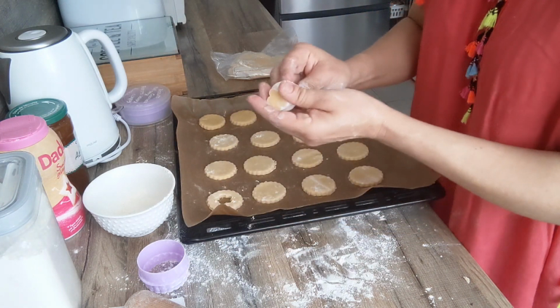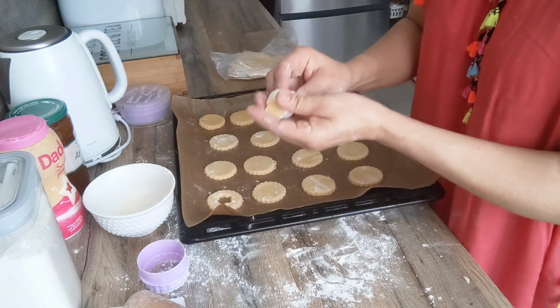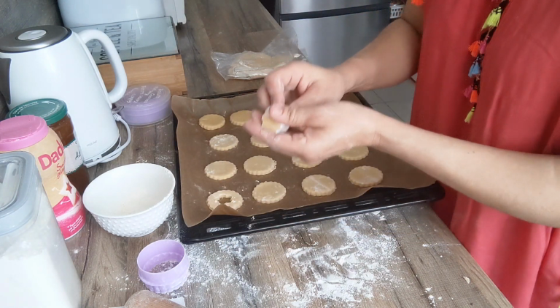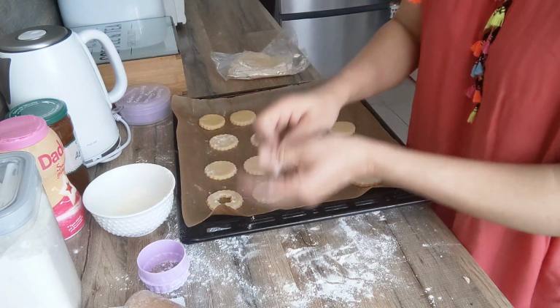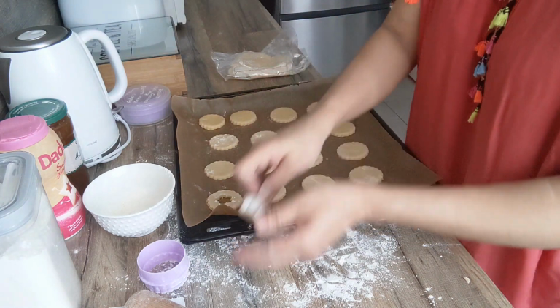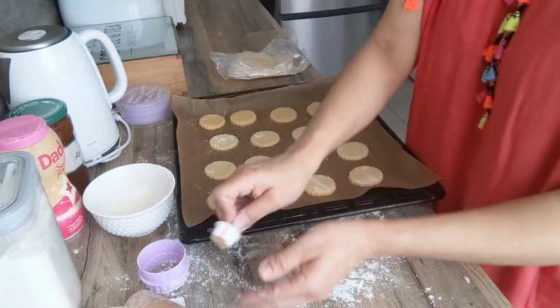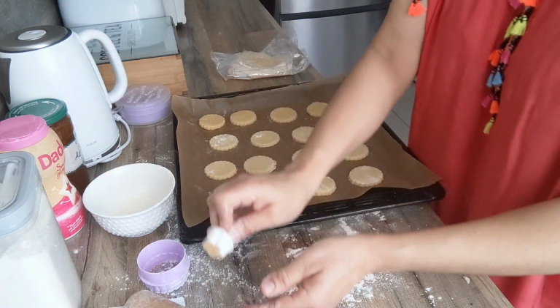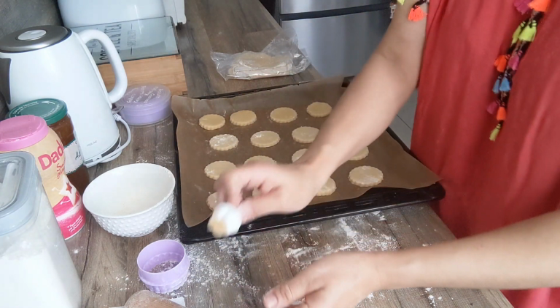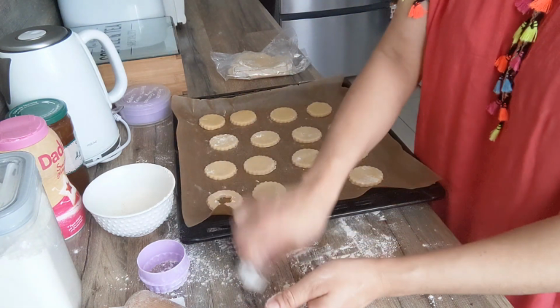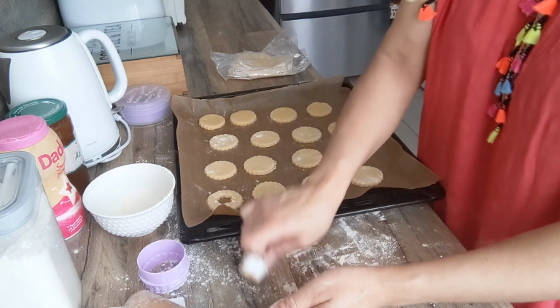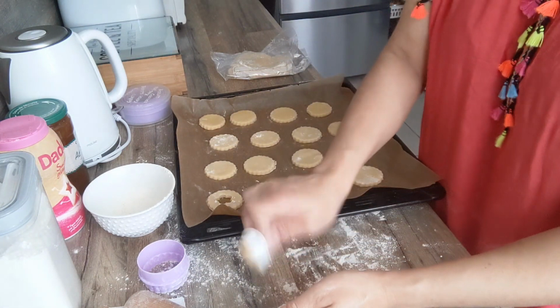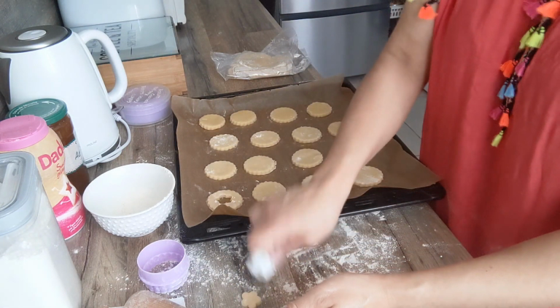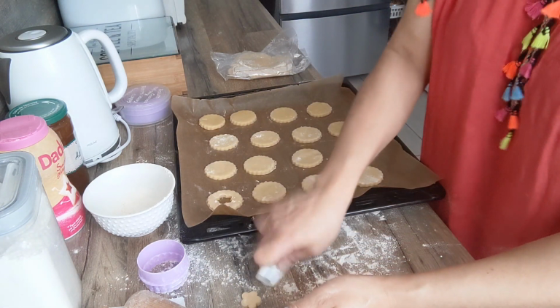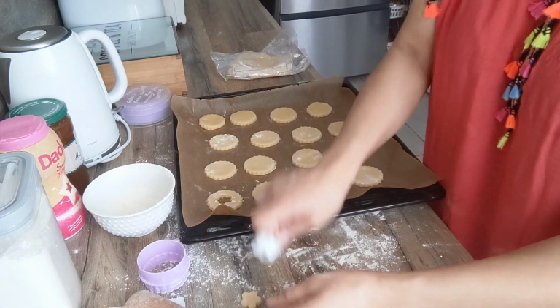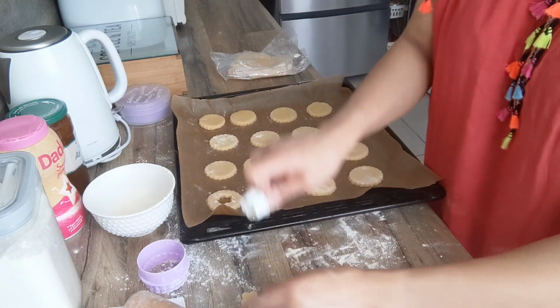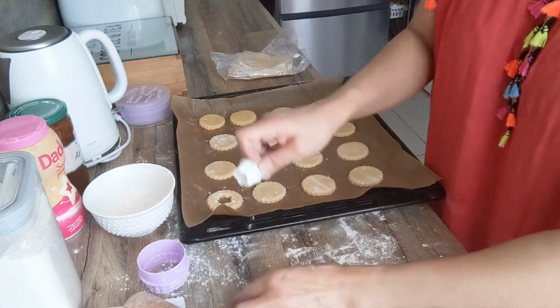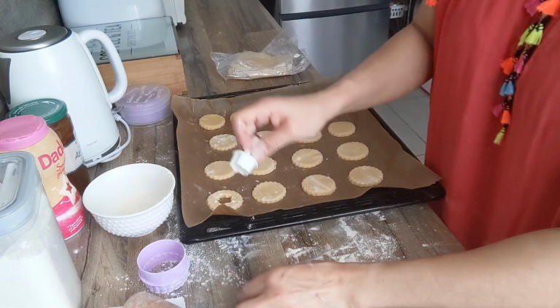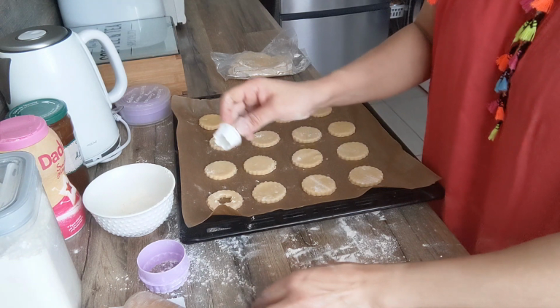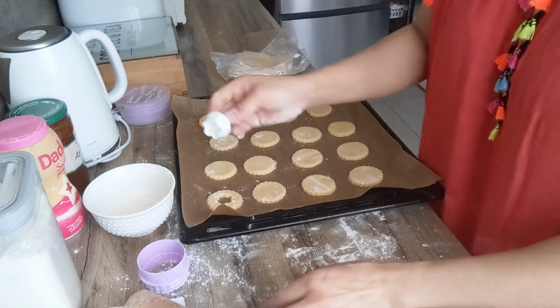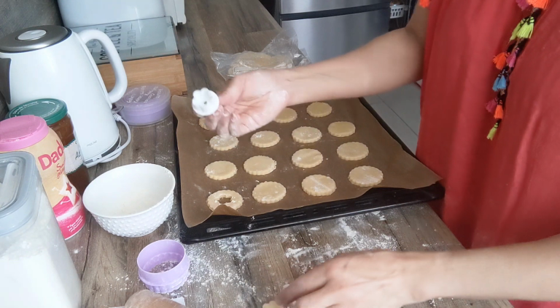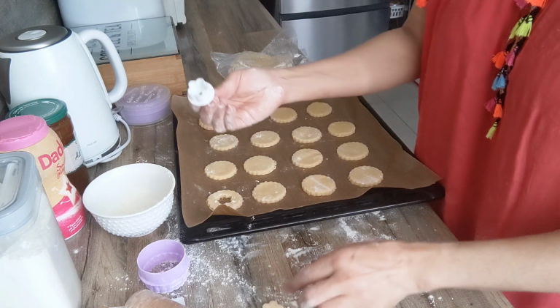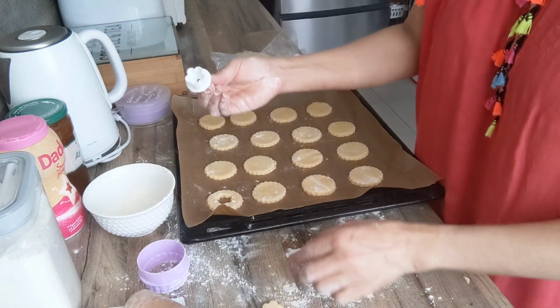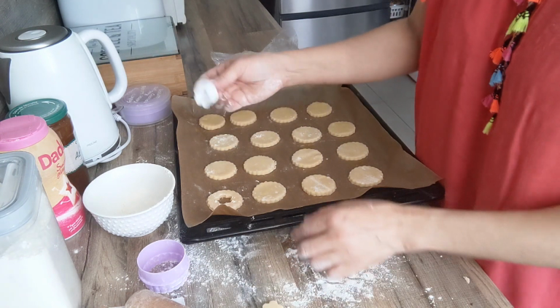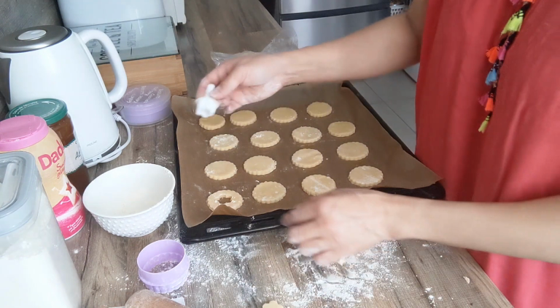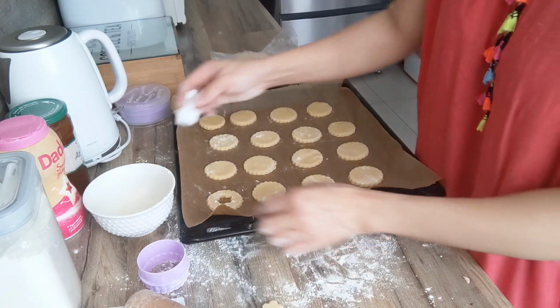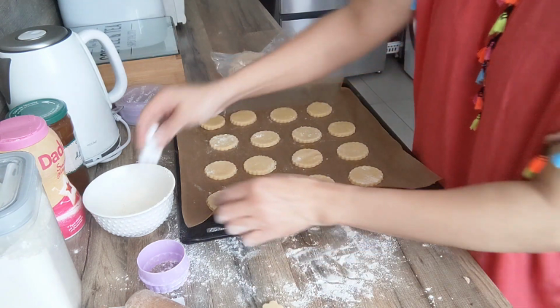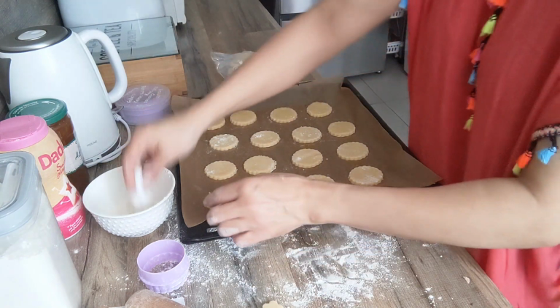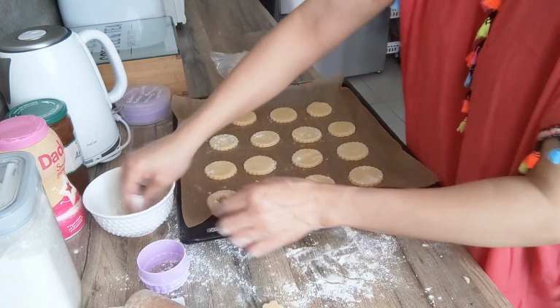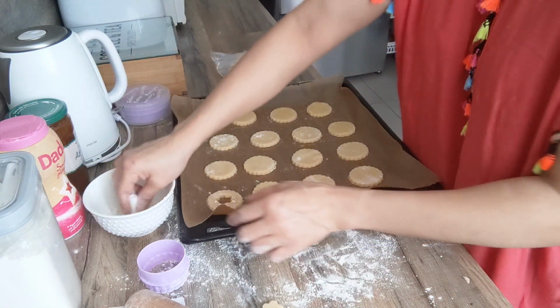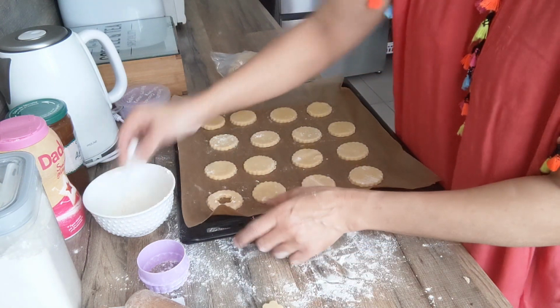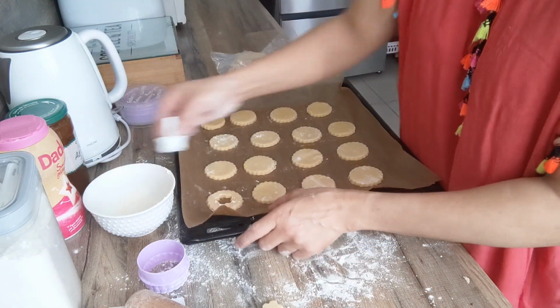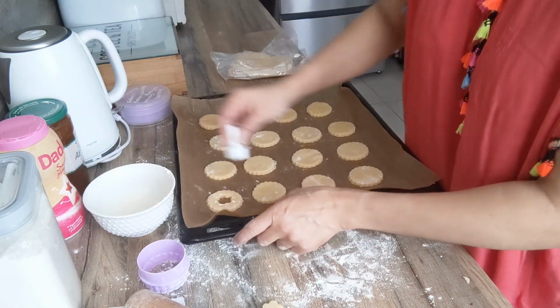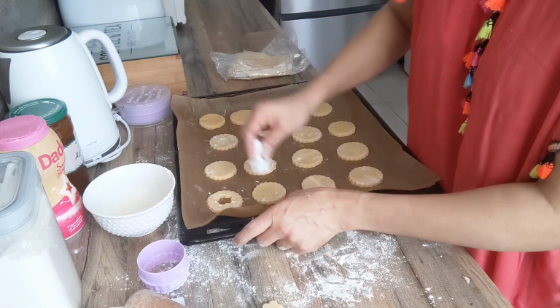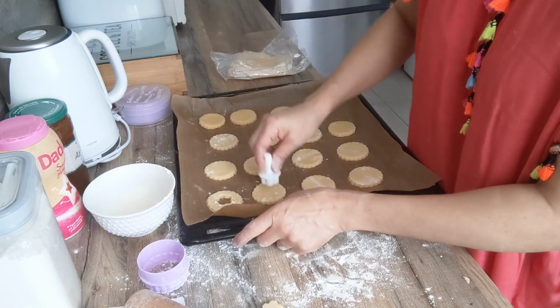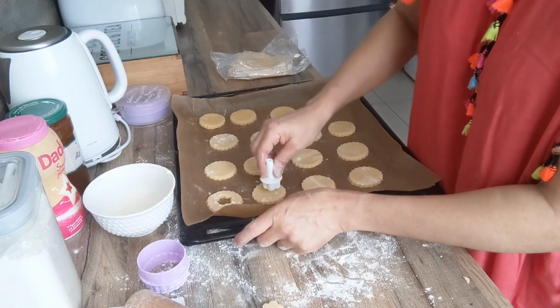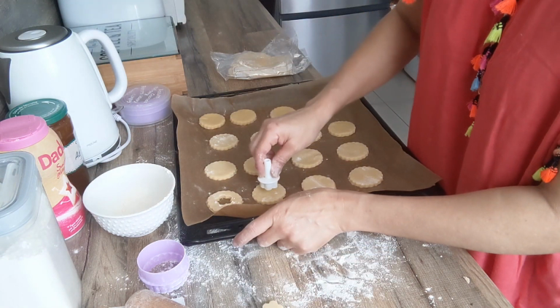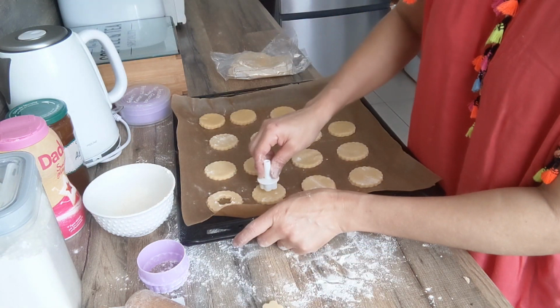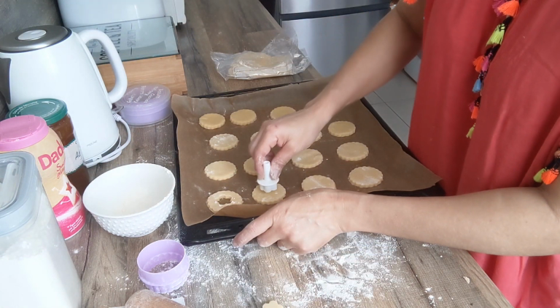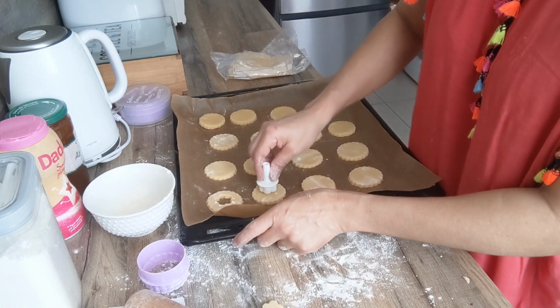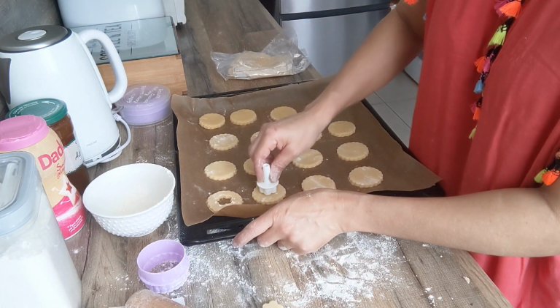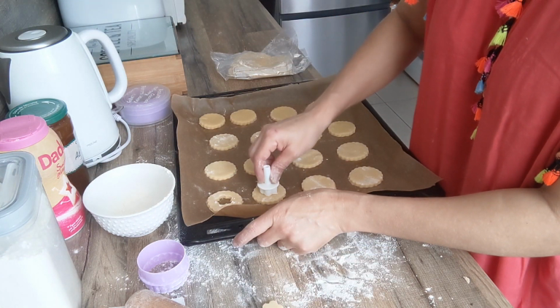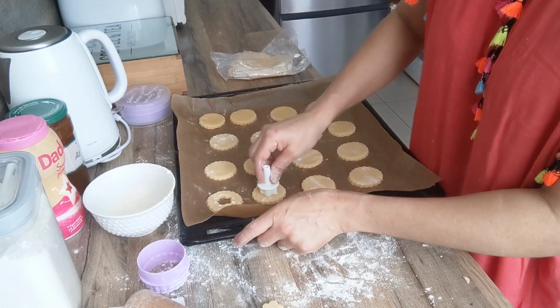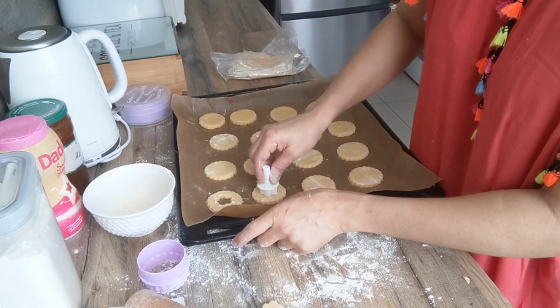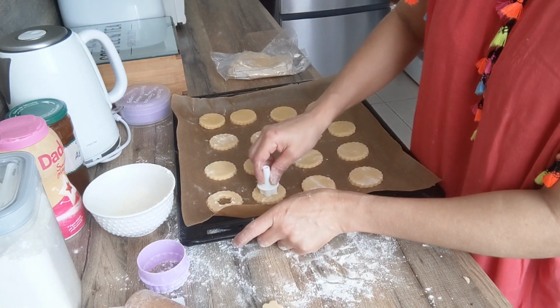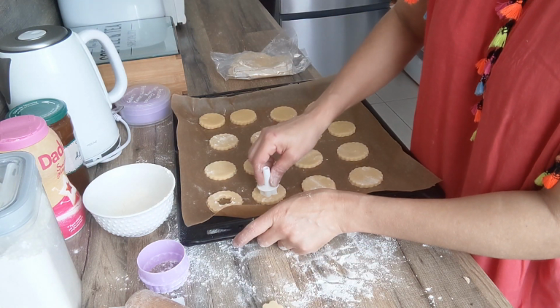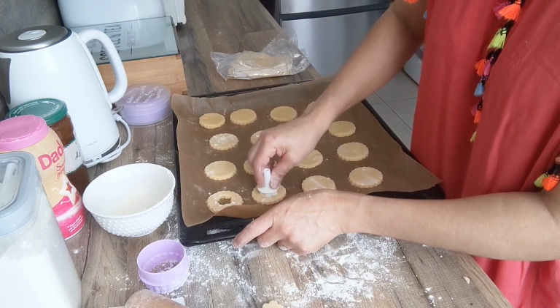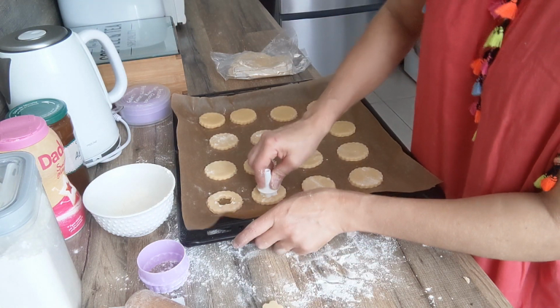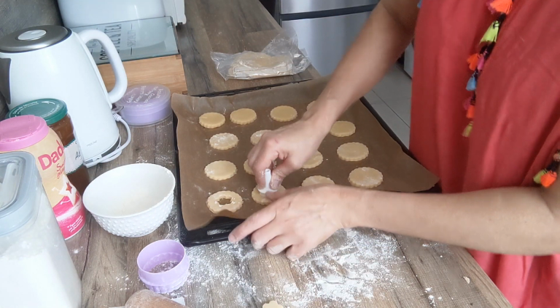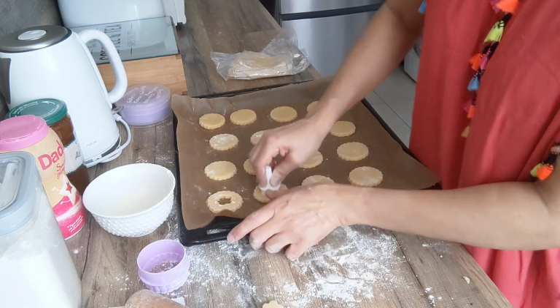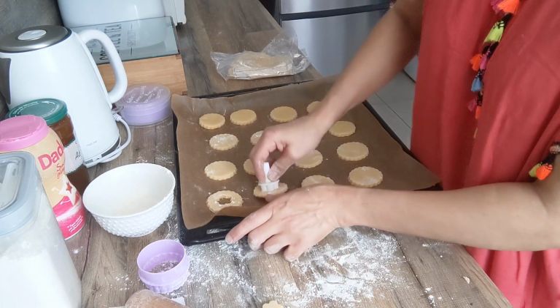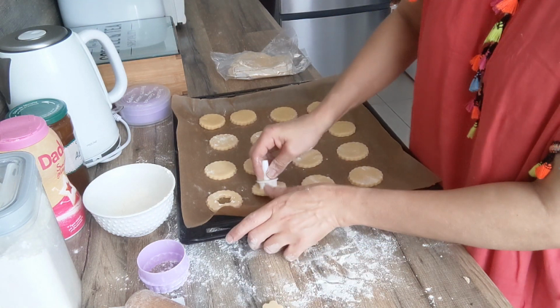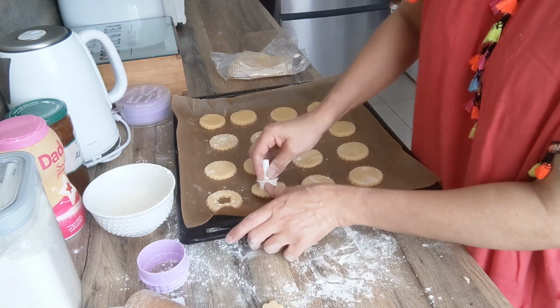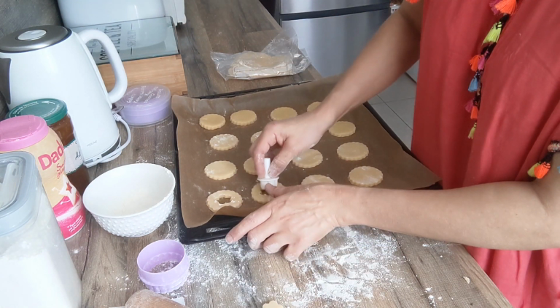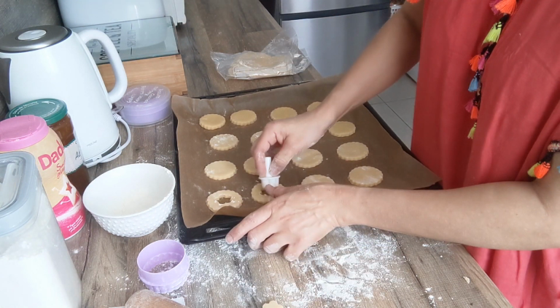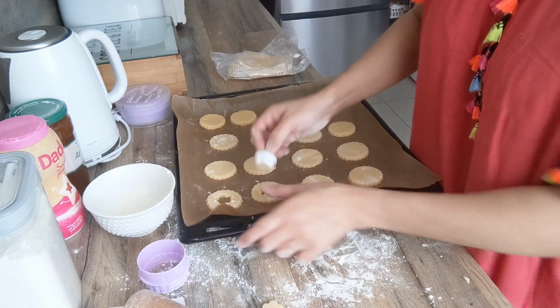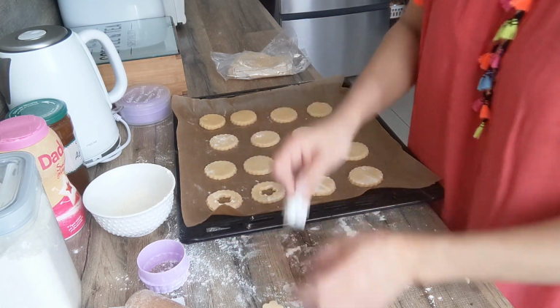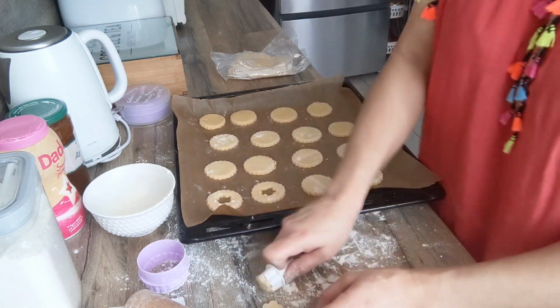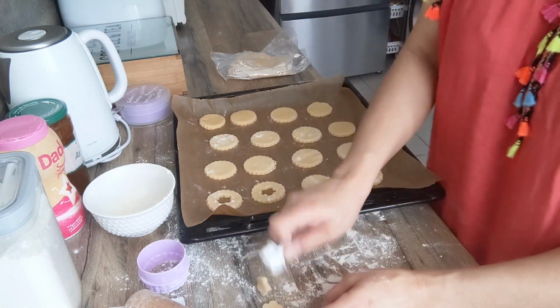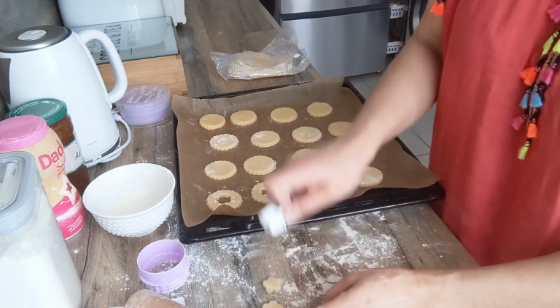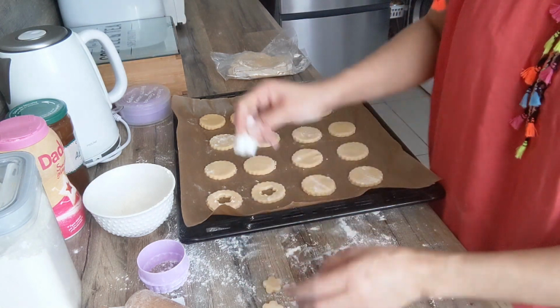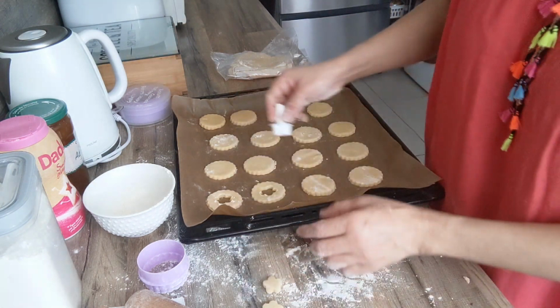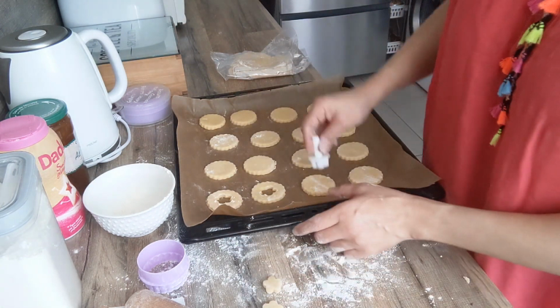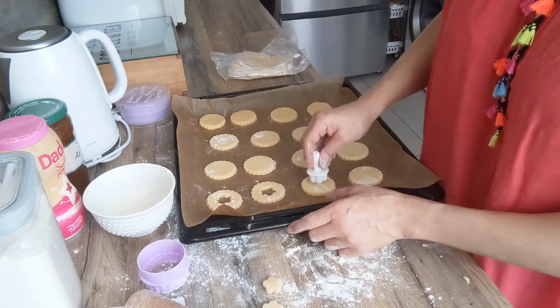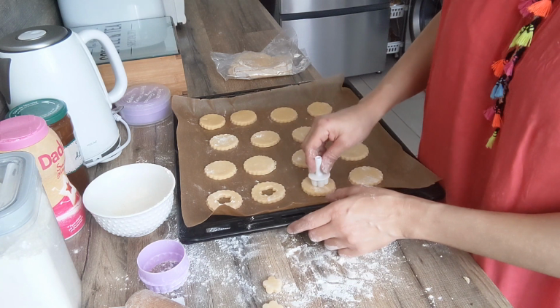Donc je vais prendre mon emporte-pièce pour bien percer au milieu. Donc vous voyez, comme ceci.